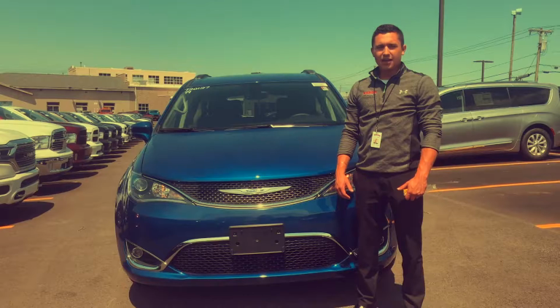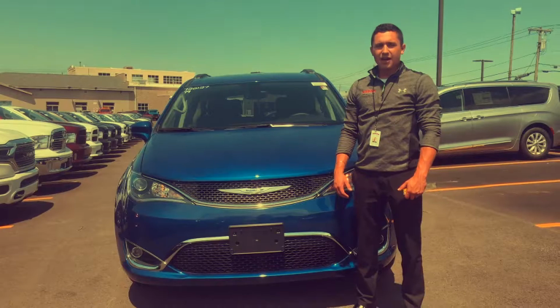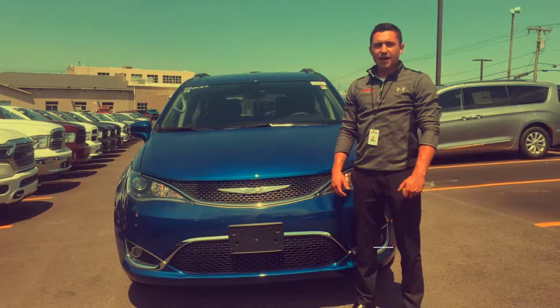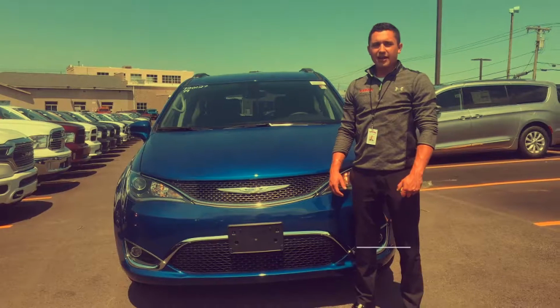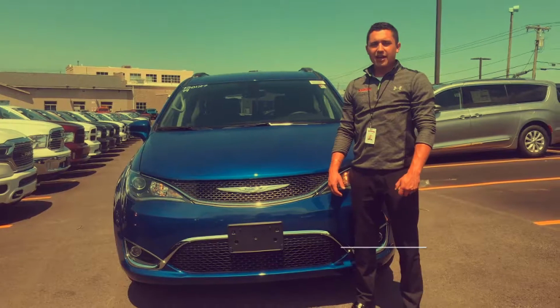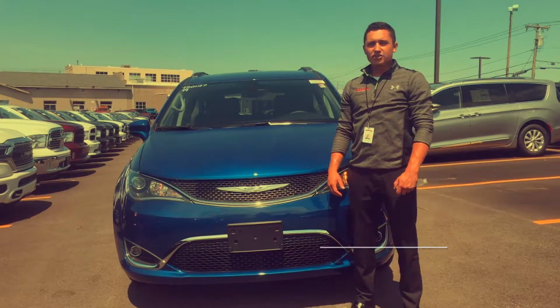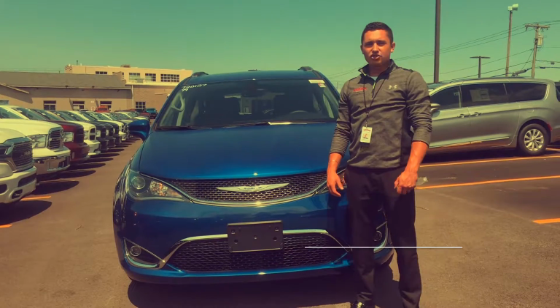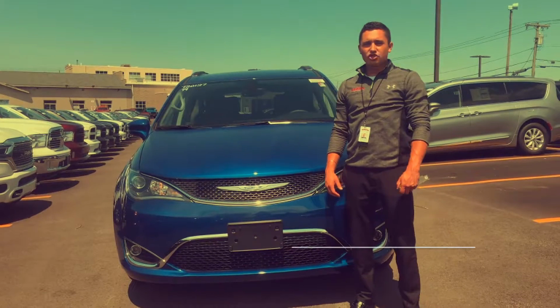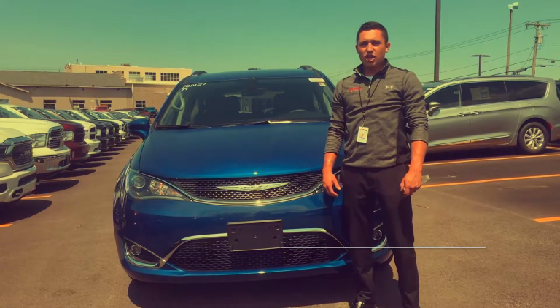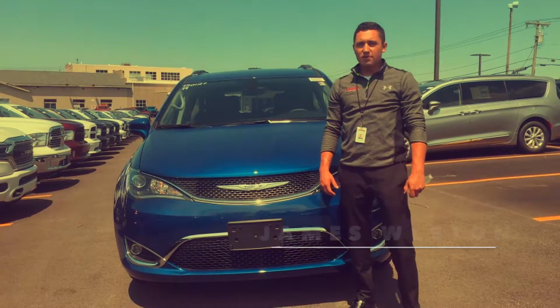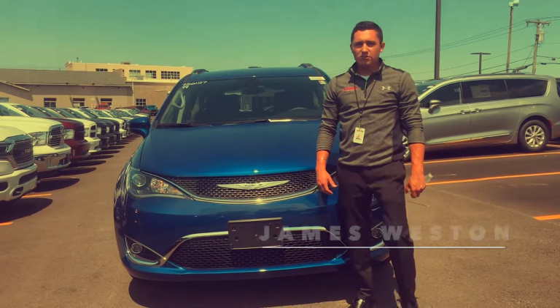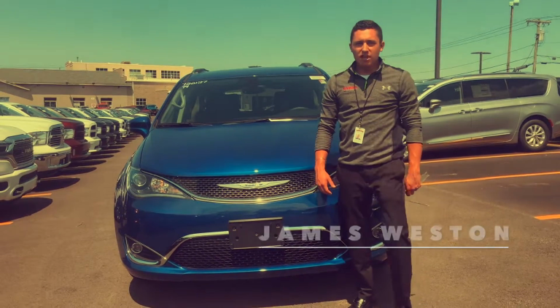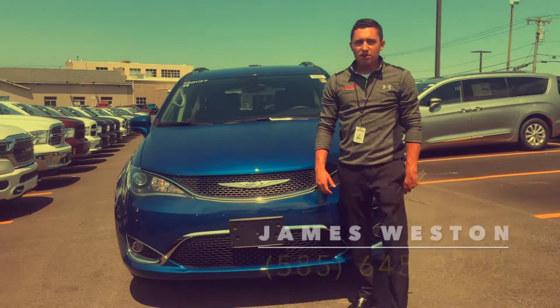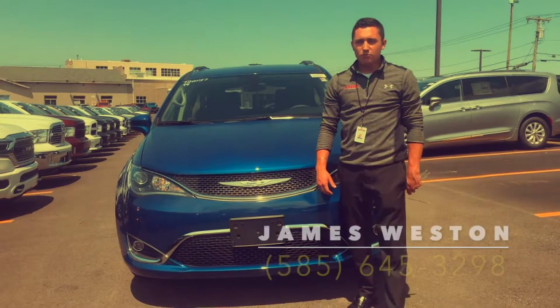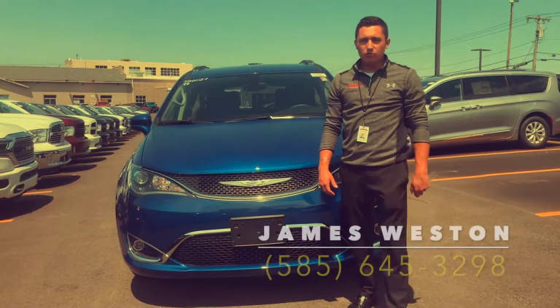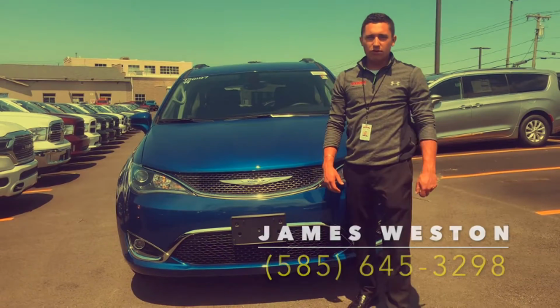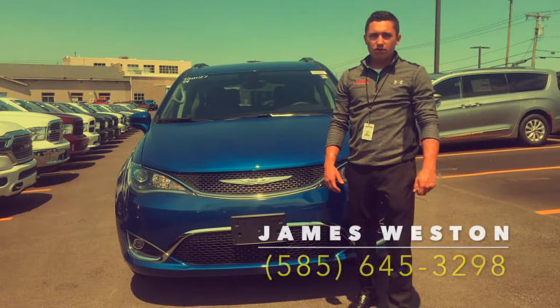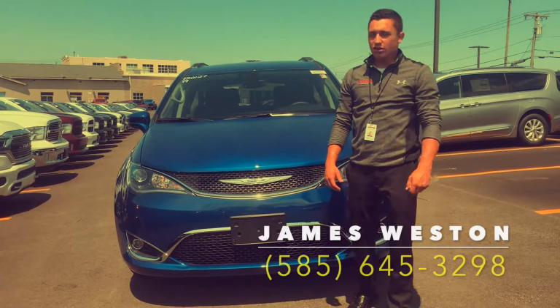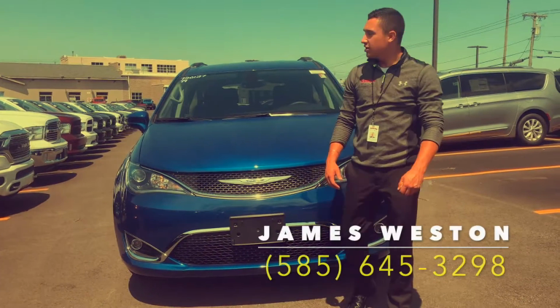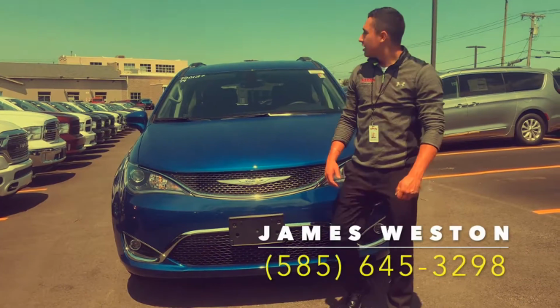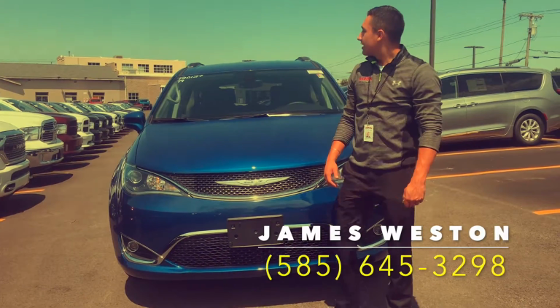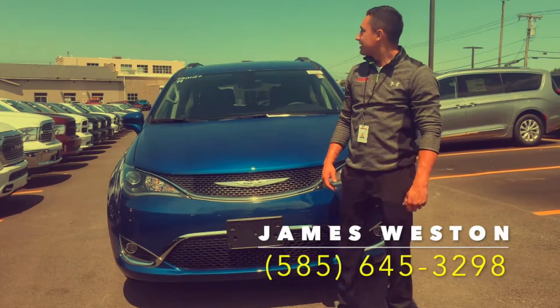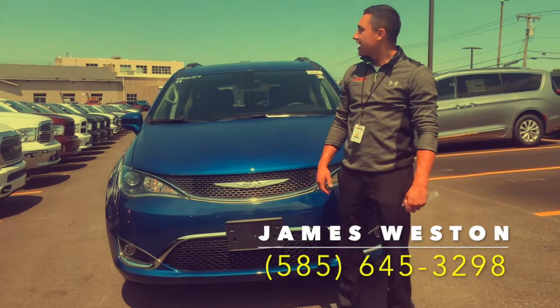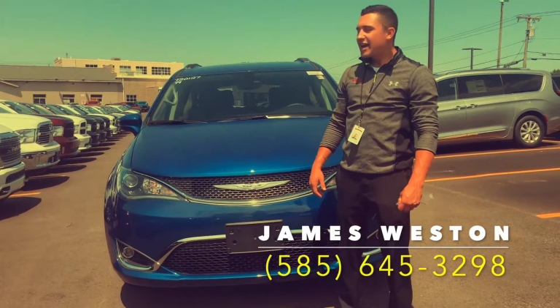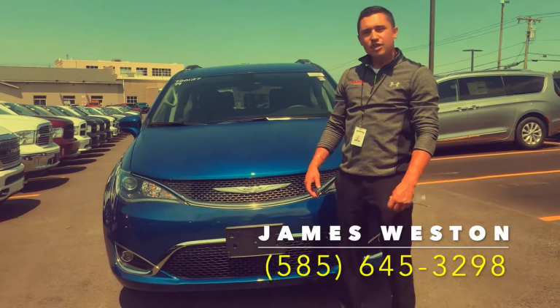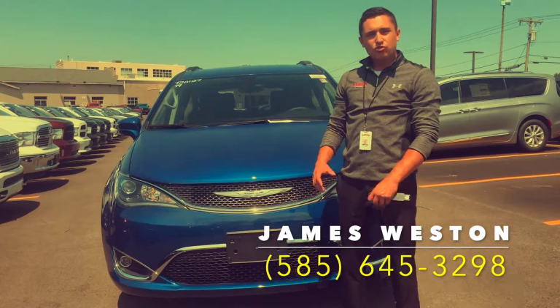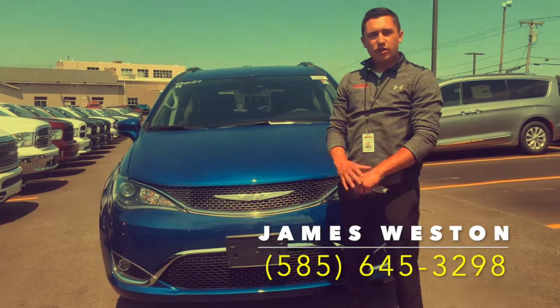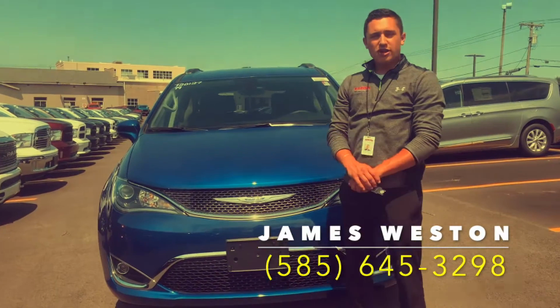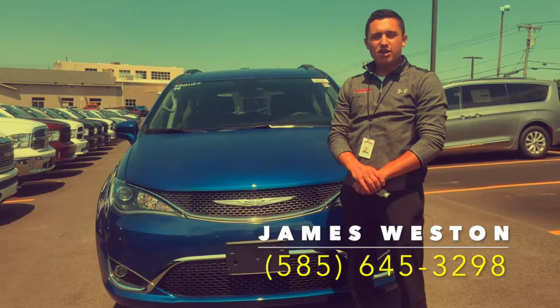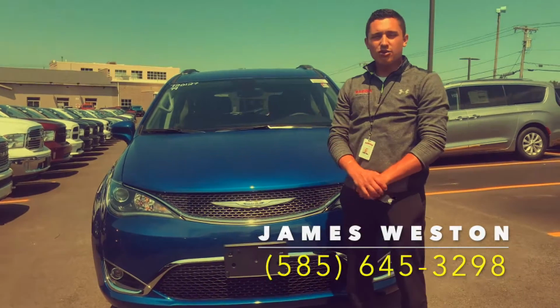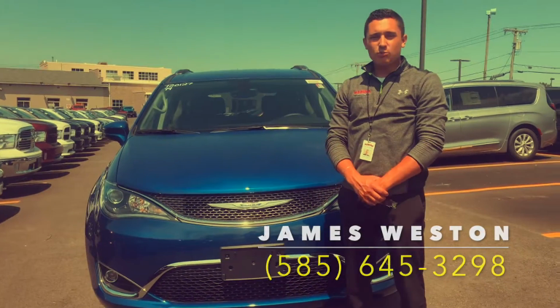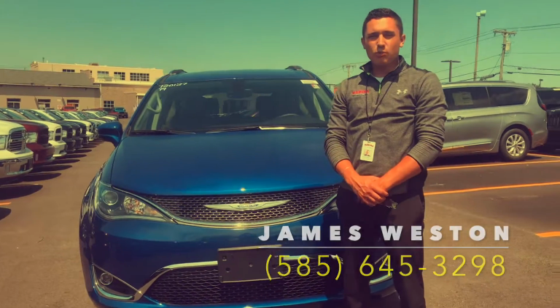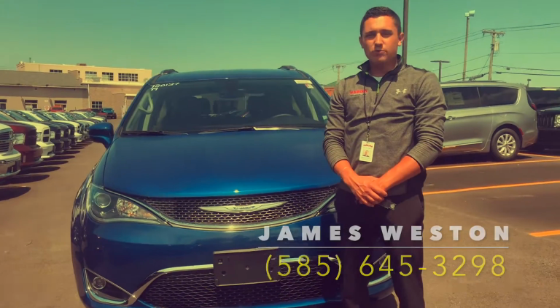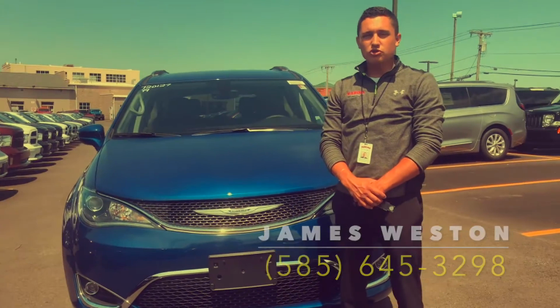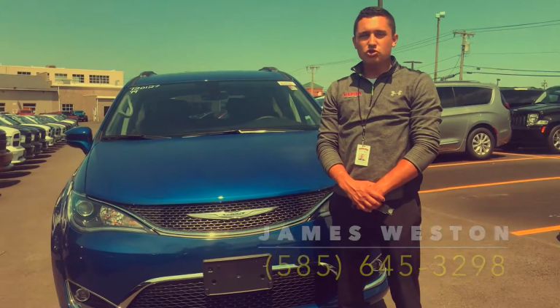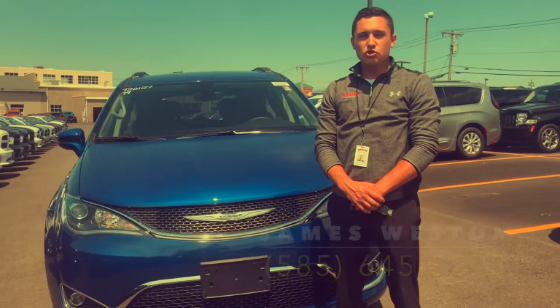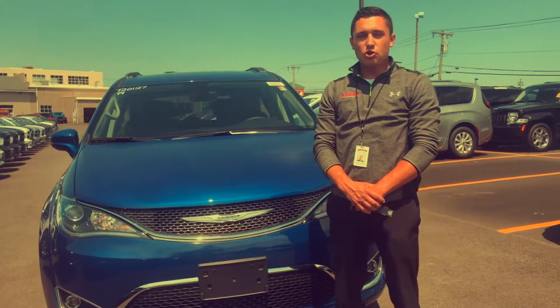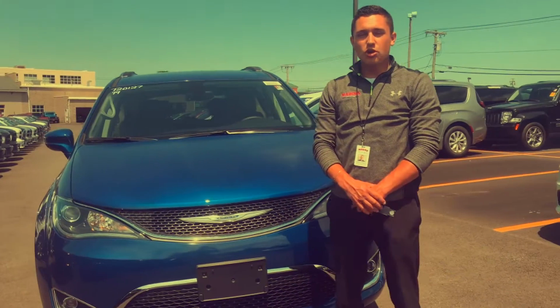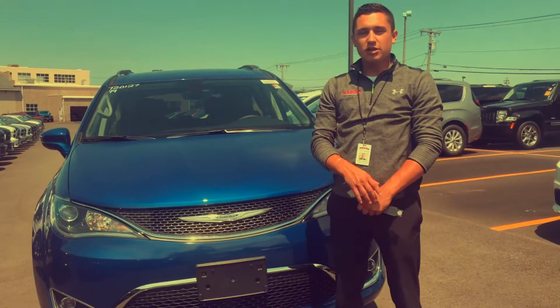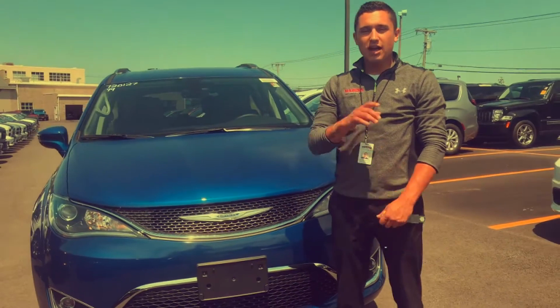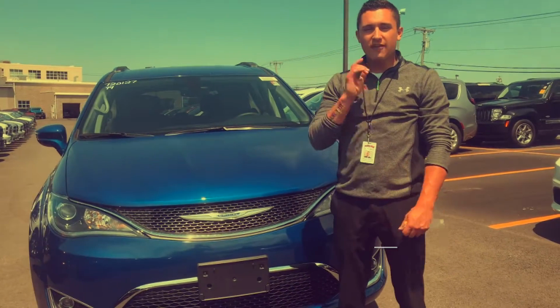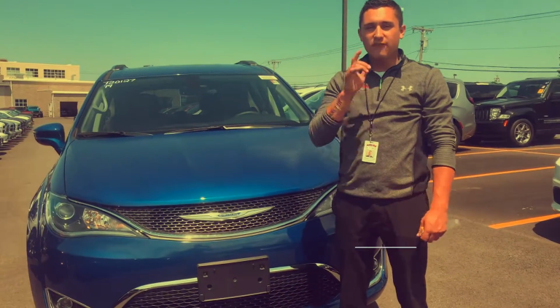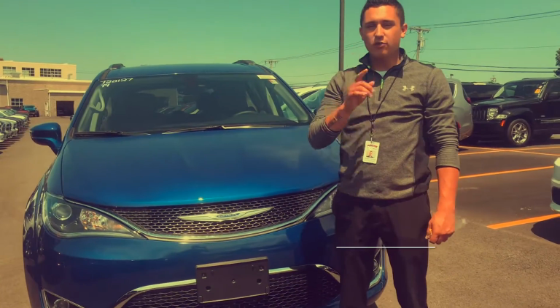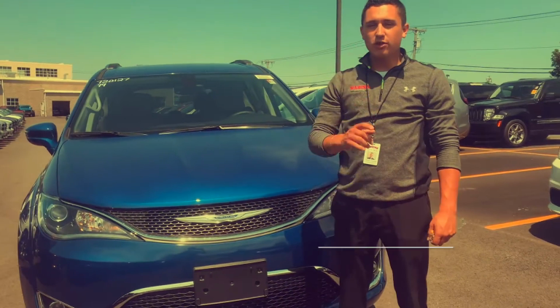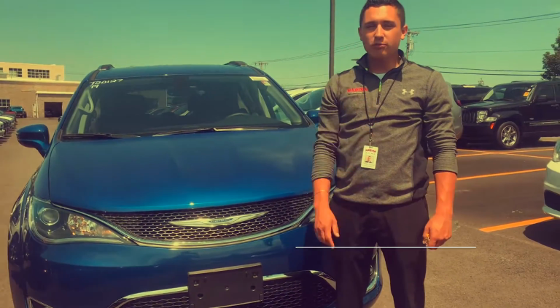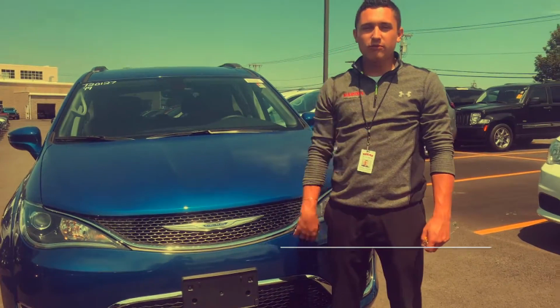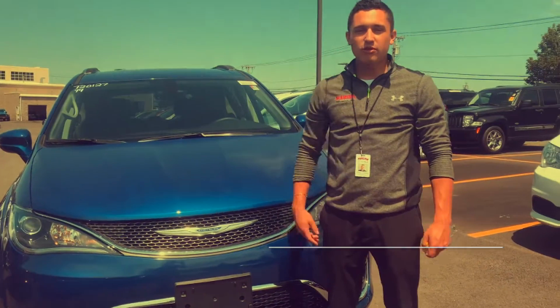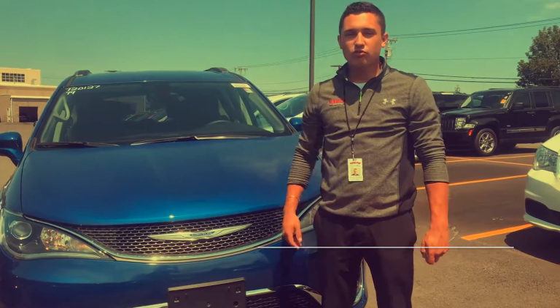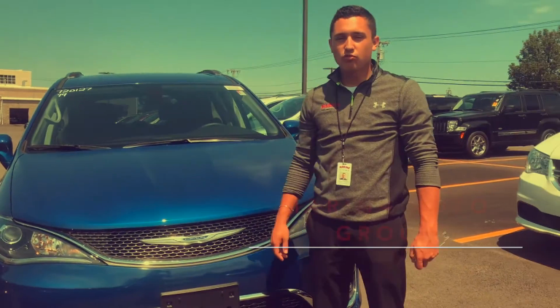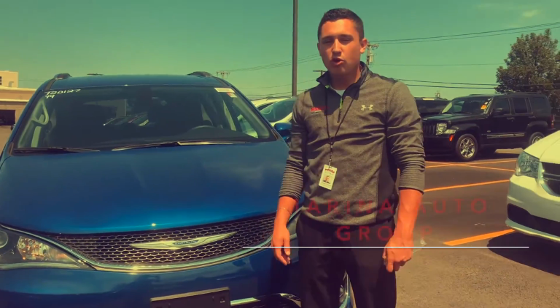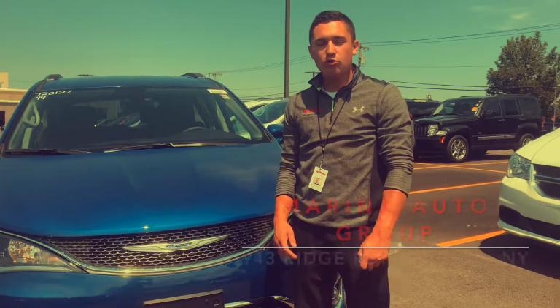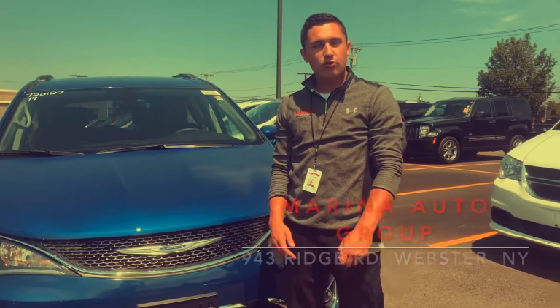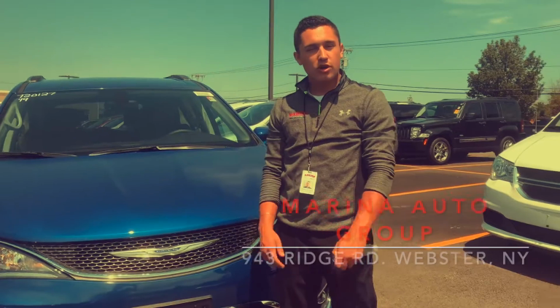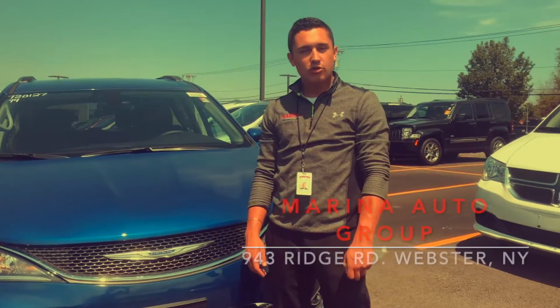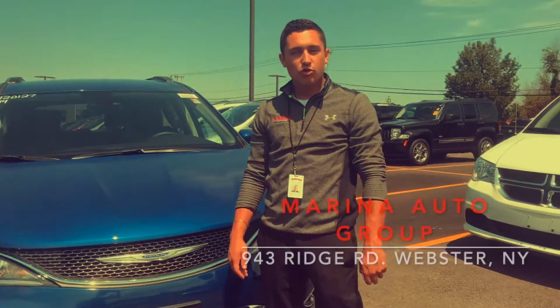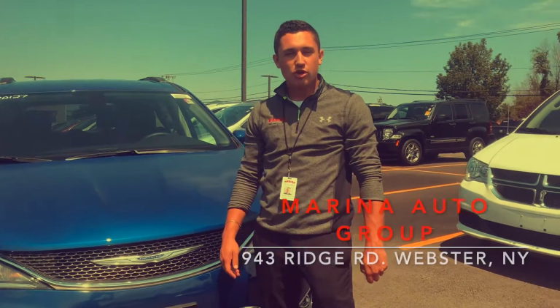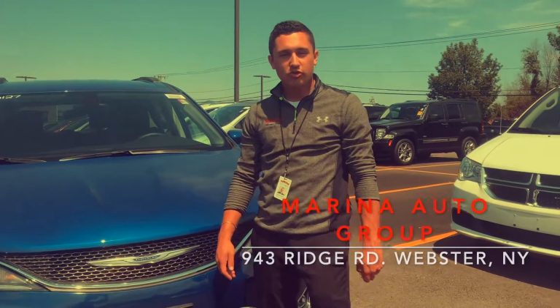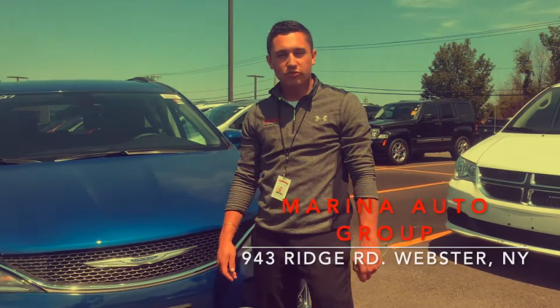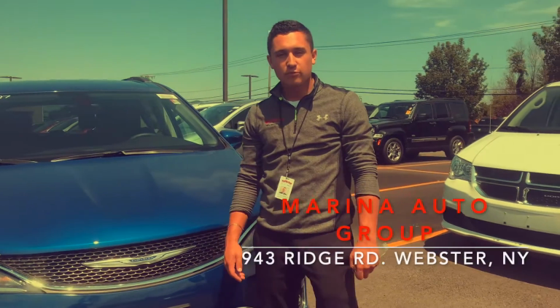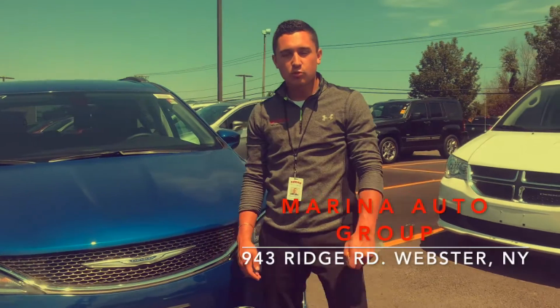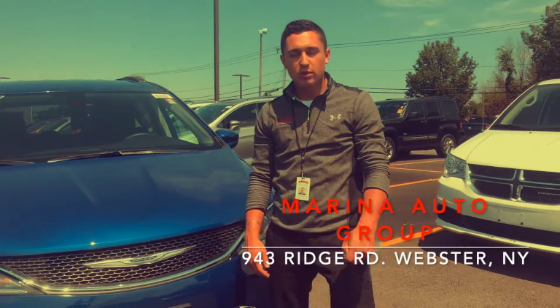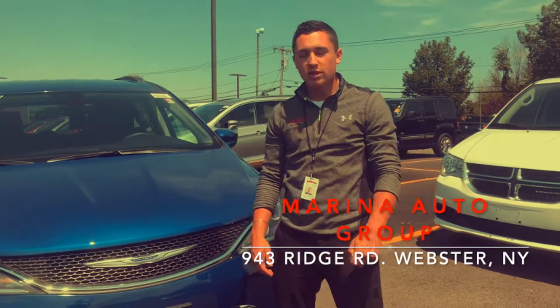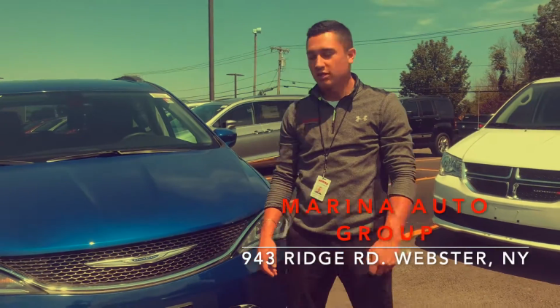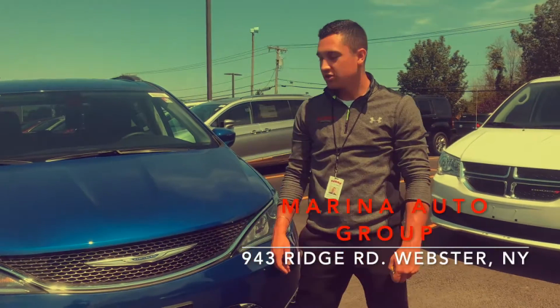Hi guys, it's James down at Marina Dodge right here in Webster, New York, 943 Ridge Road, right across from Guidas.